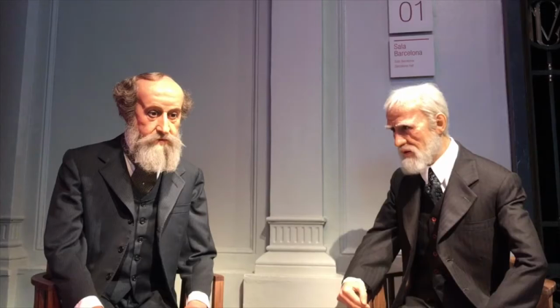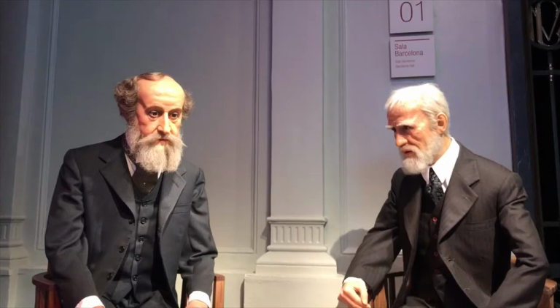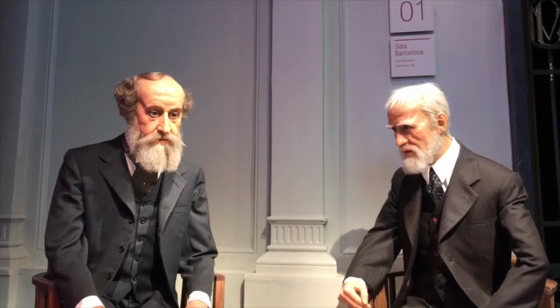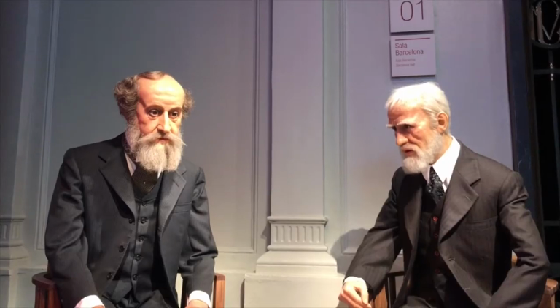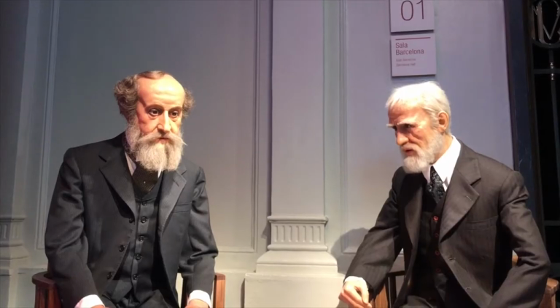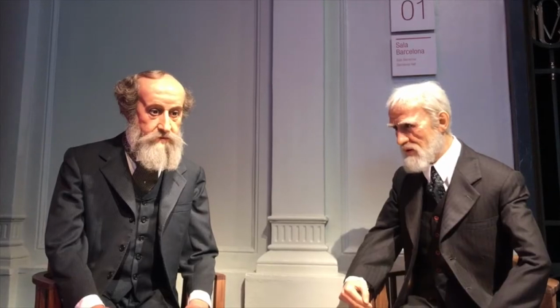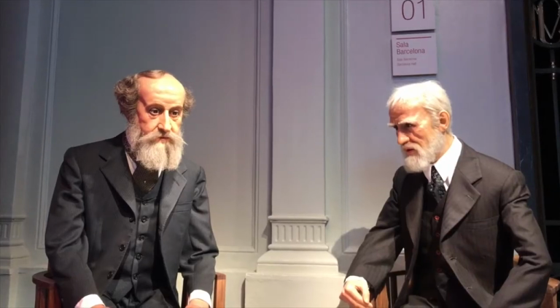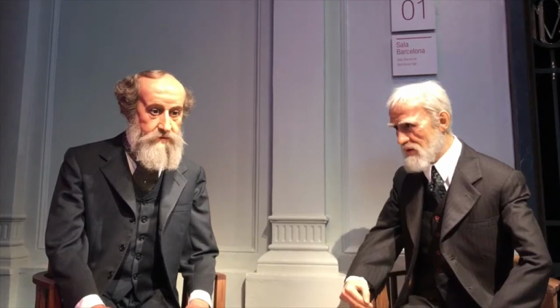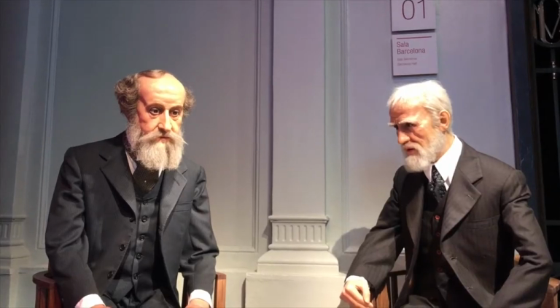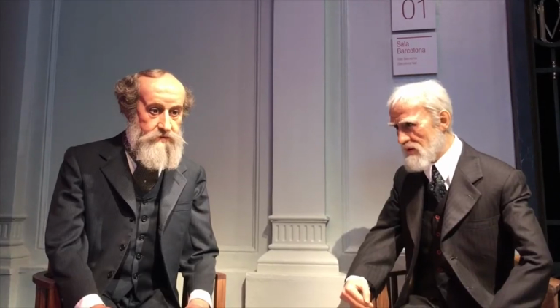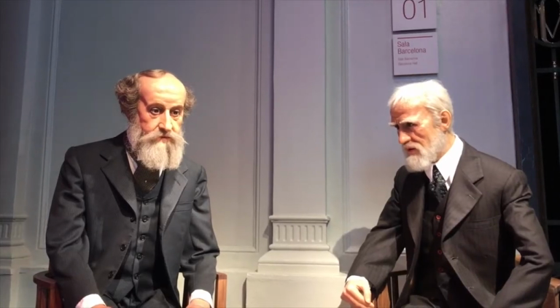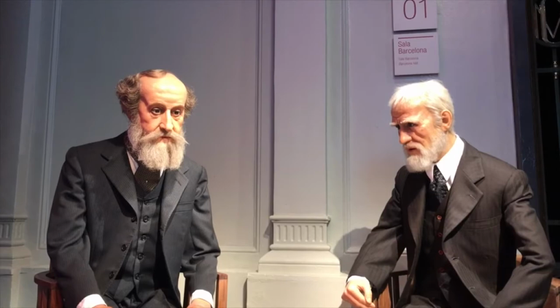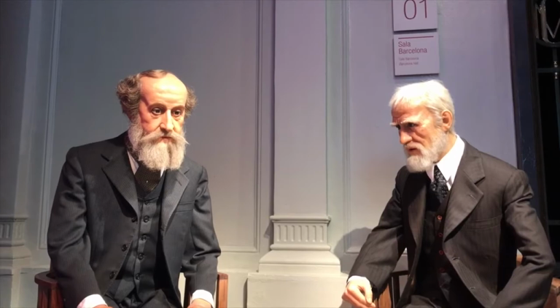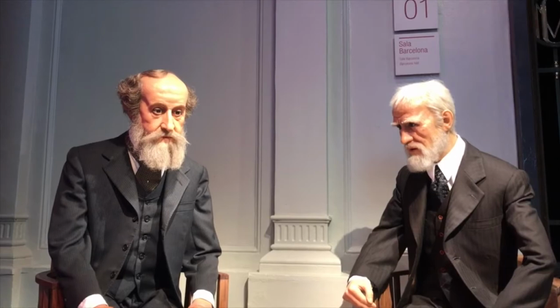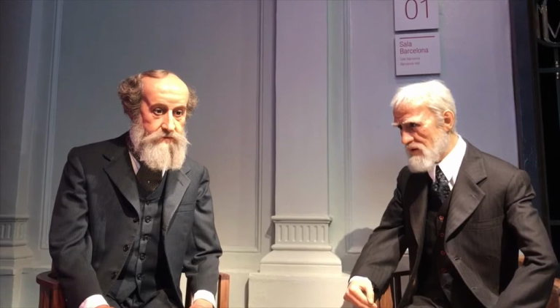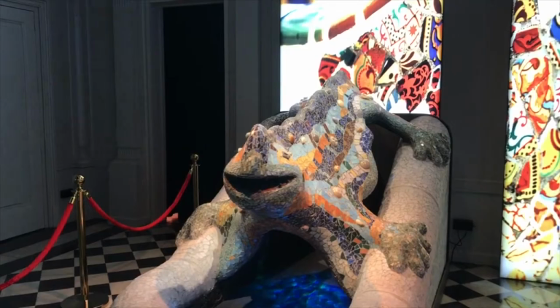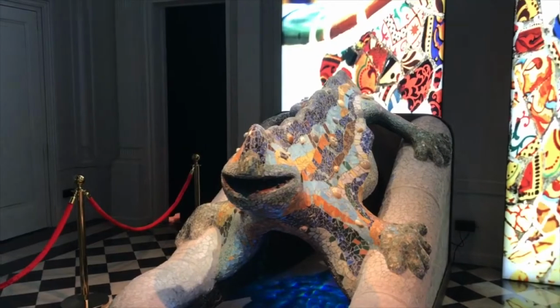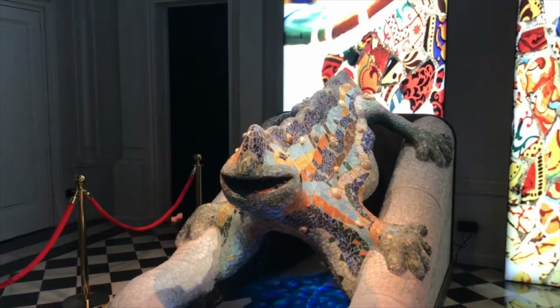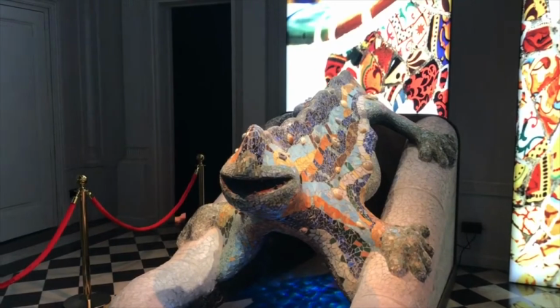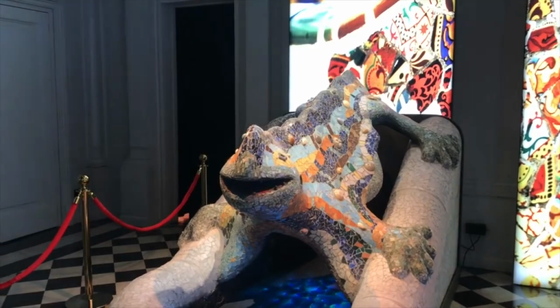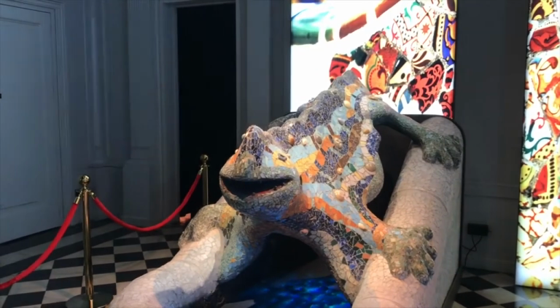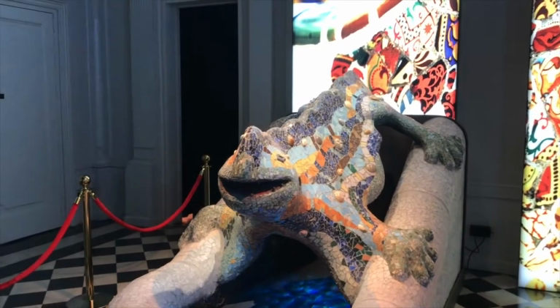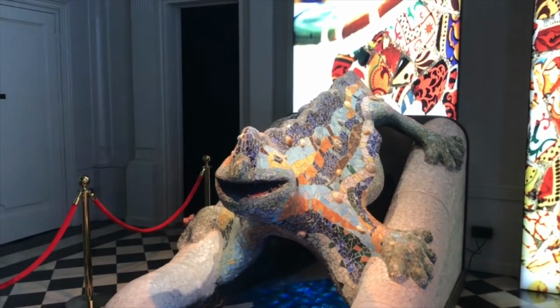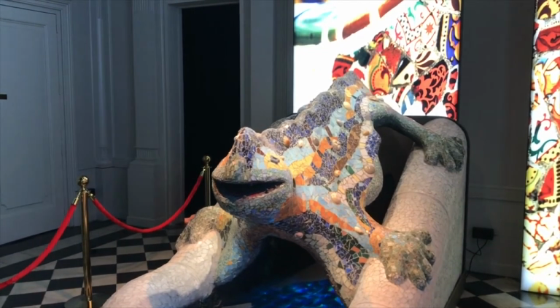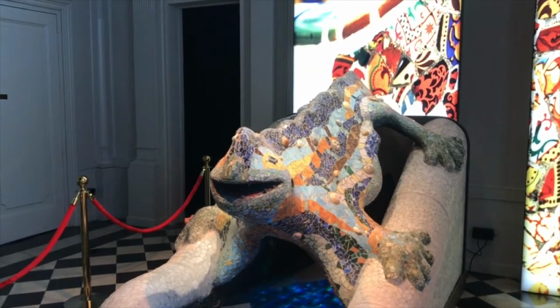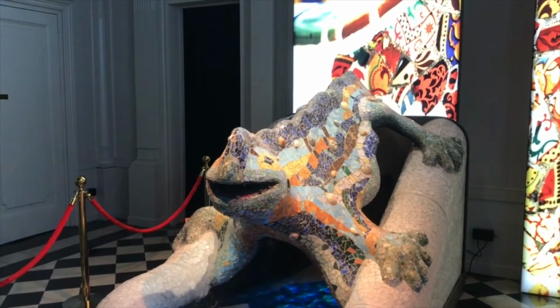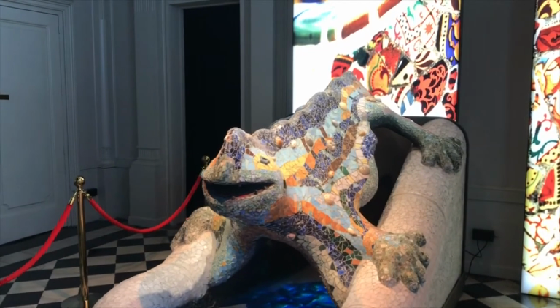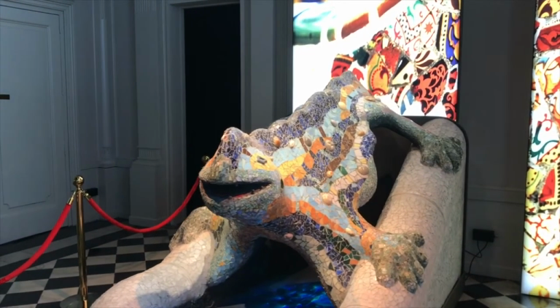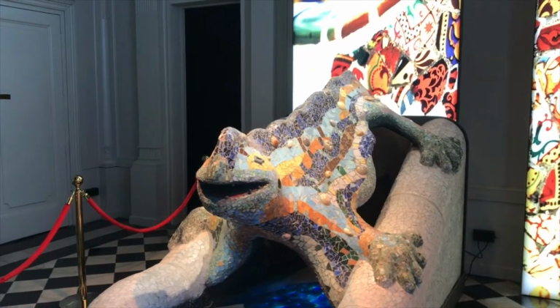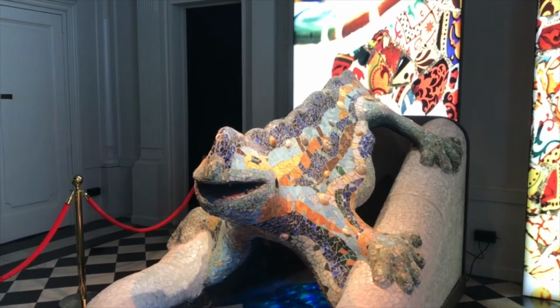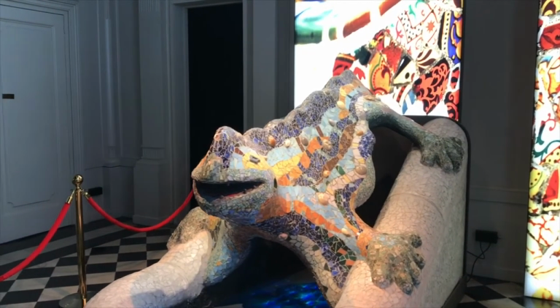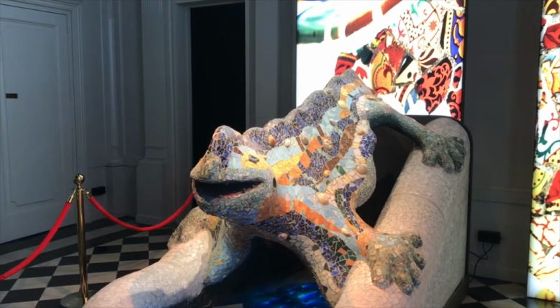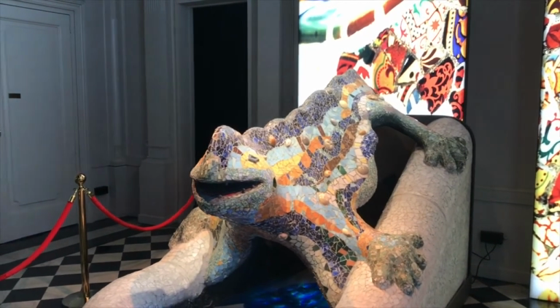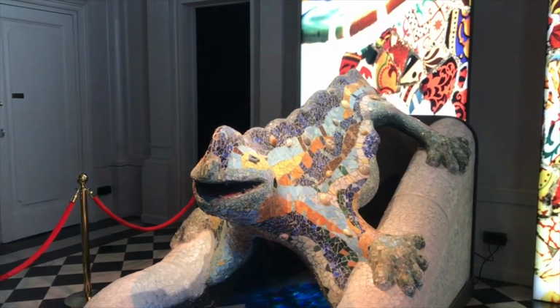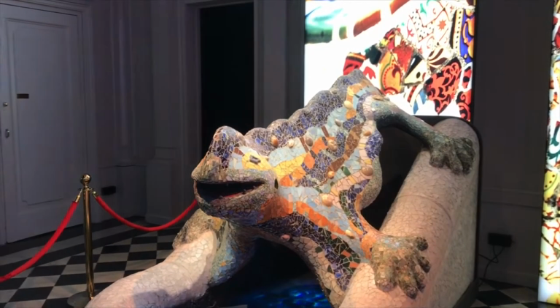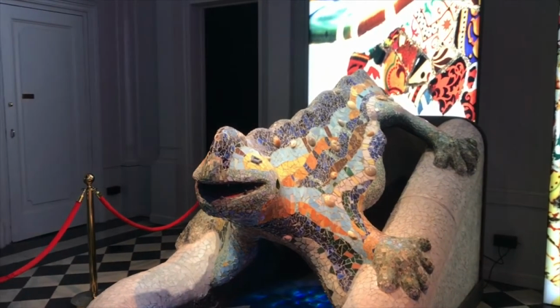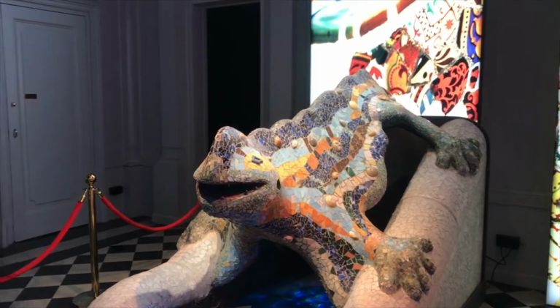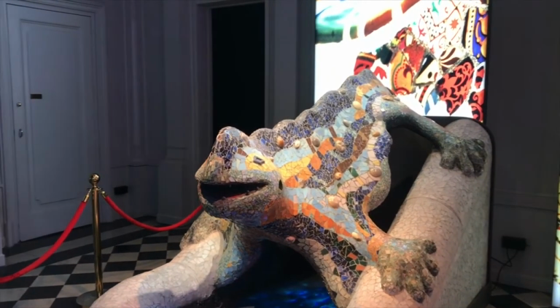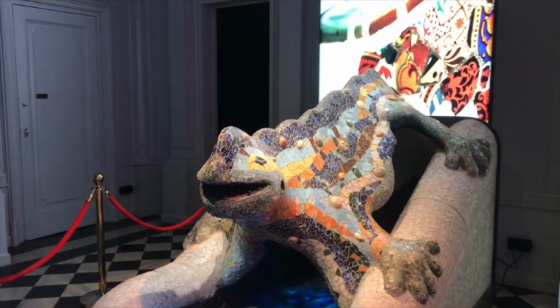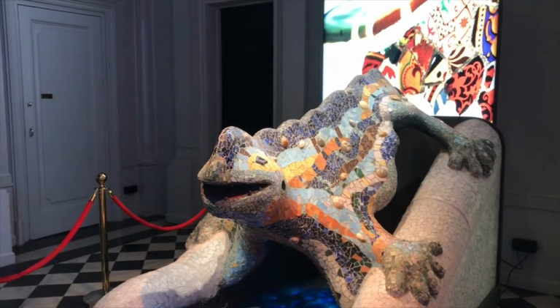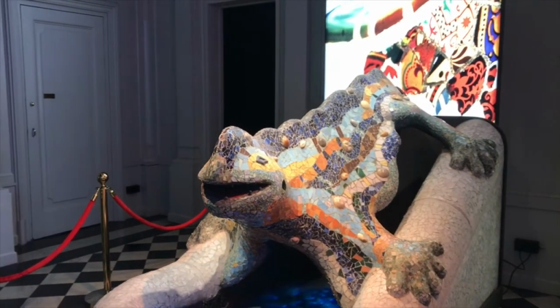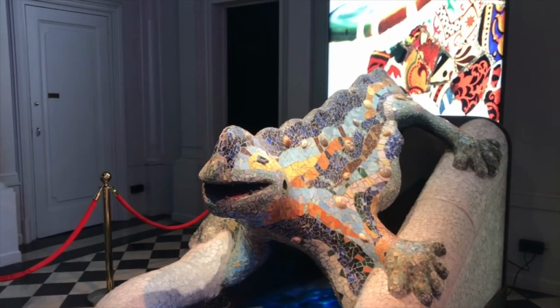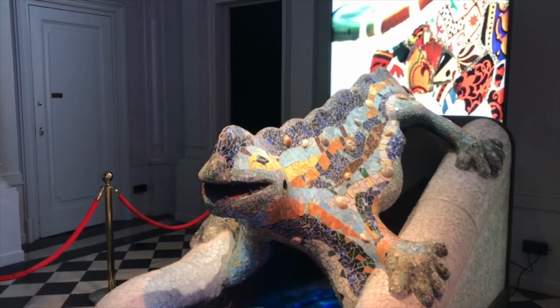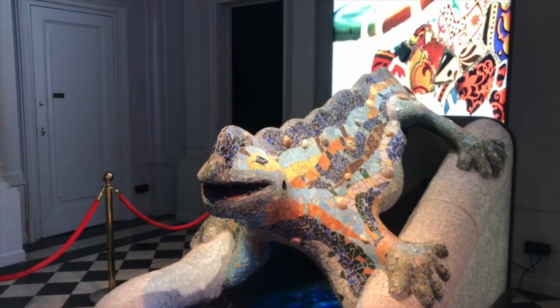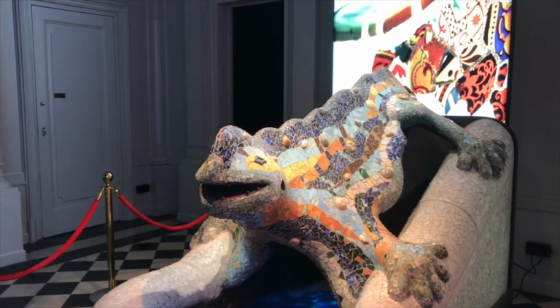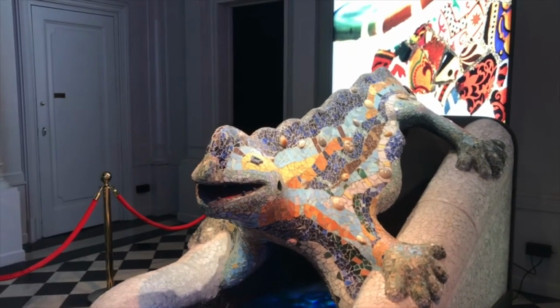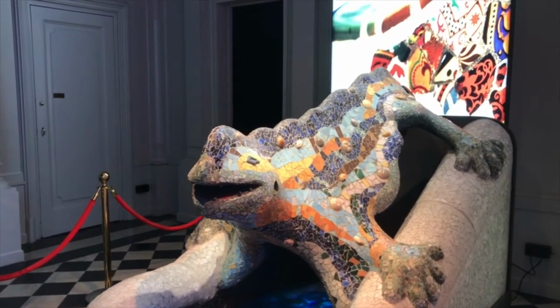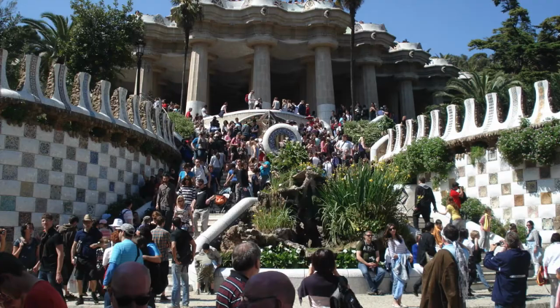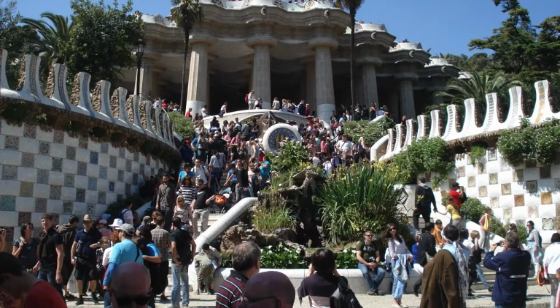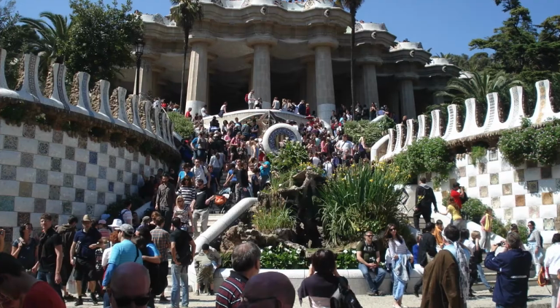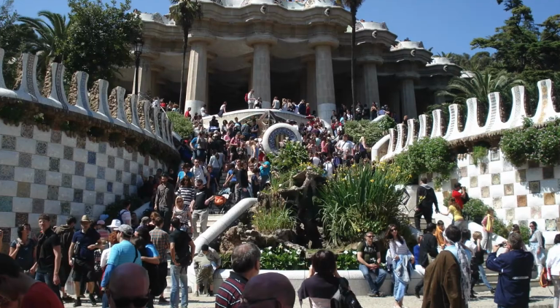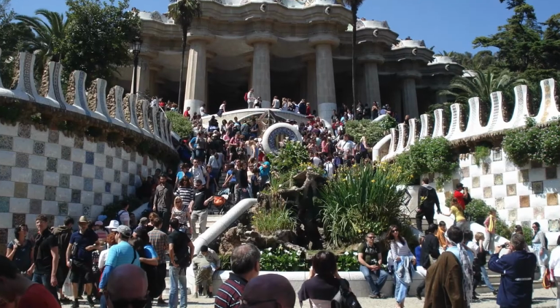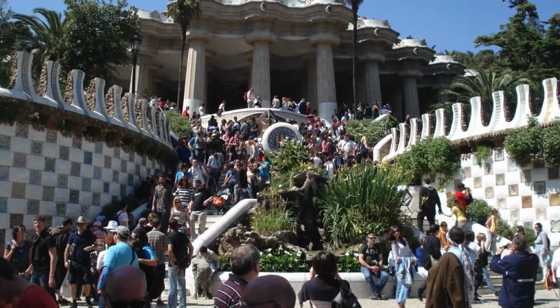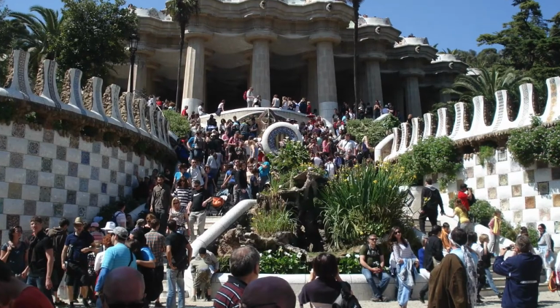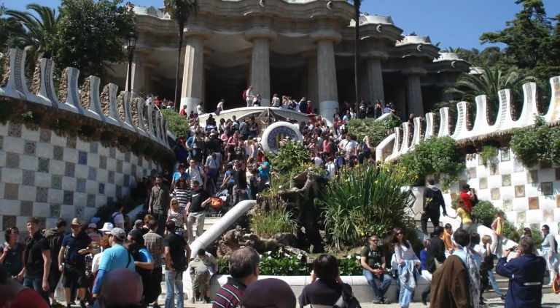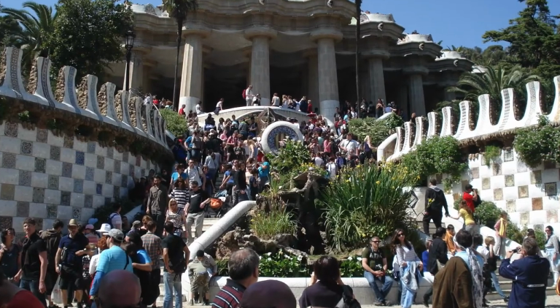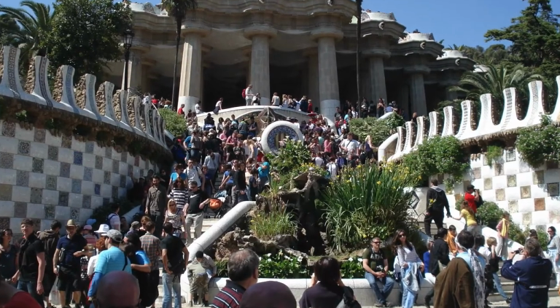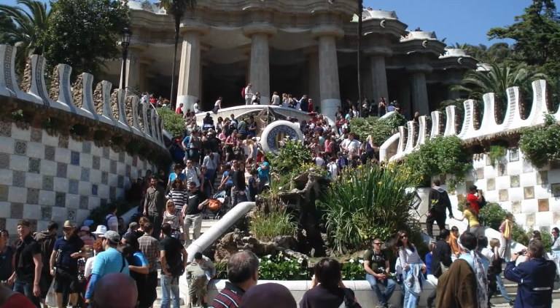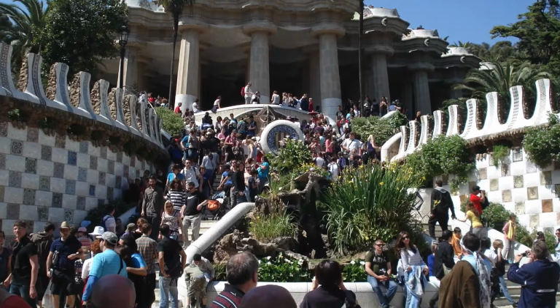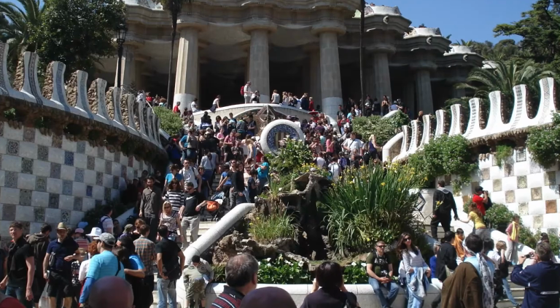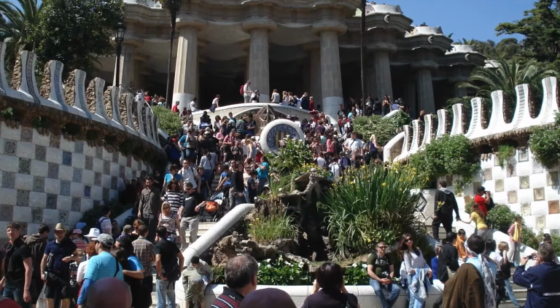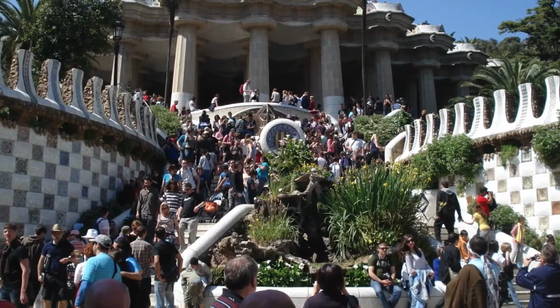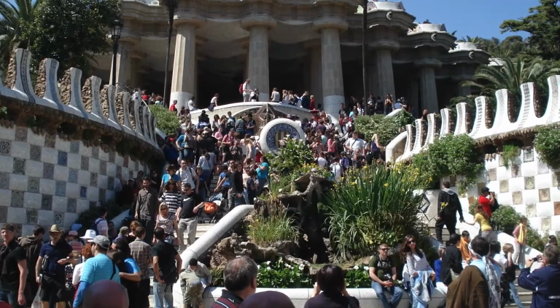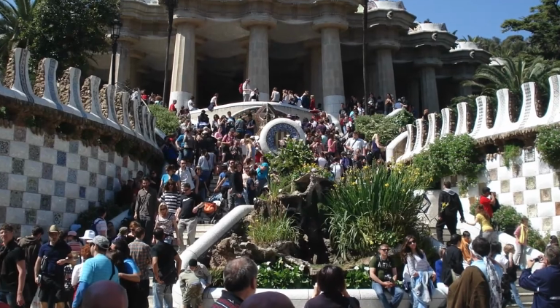One thing it does offer you right at the entrance is the ability to take a picture in front of Gaudi's famous dragon of Park Güell, without waiting for the hordes of tourists.